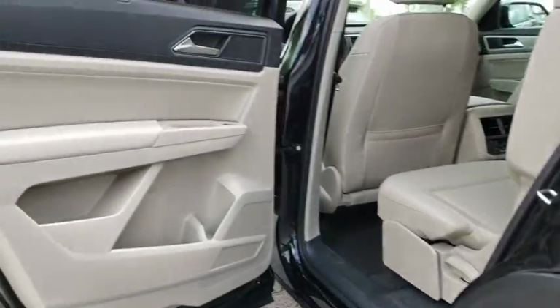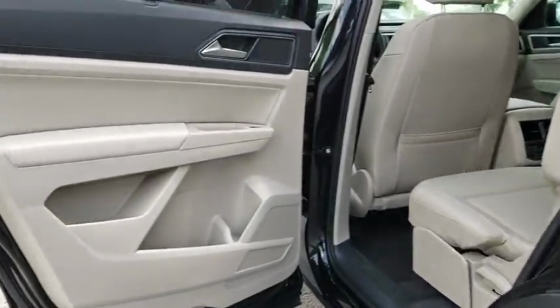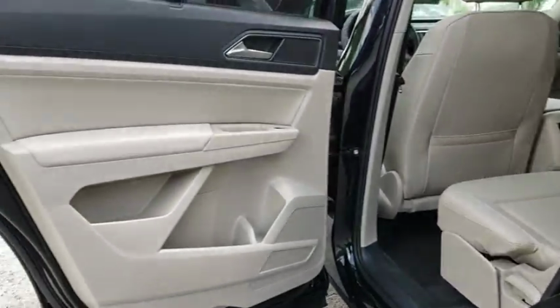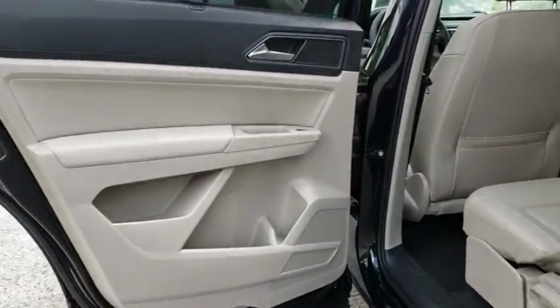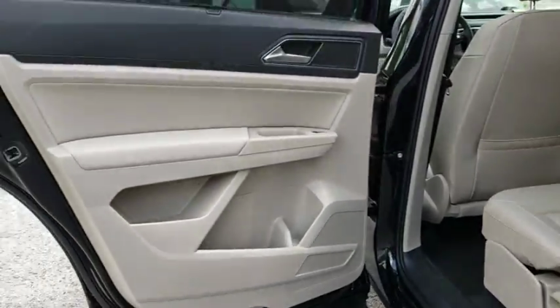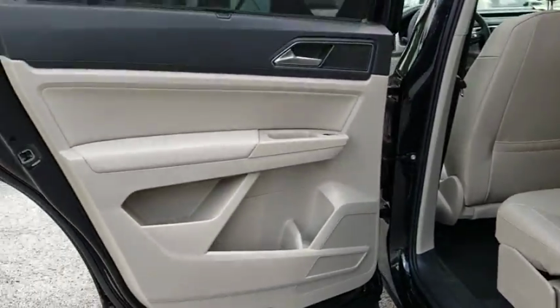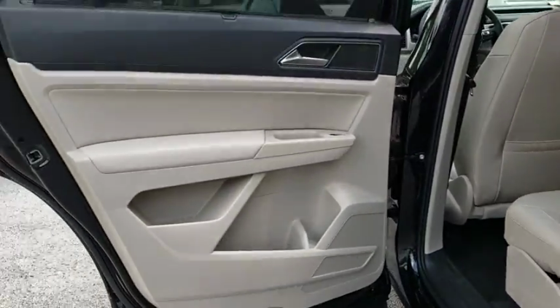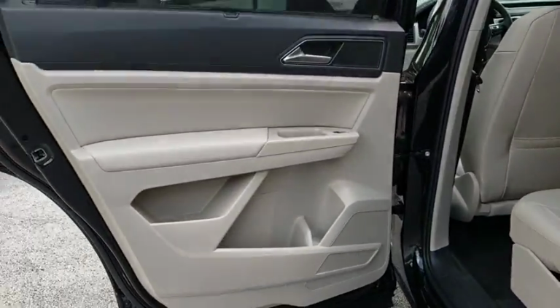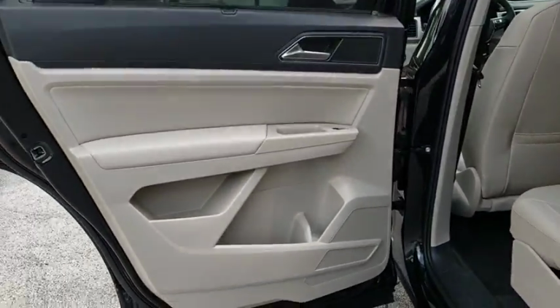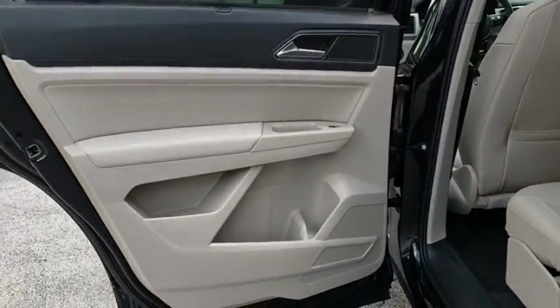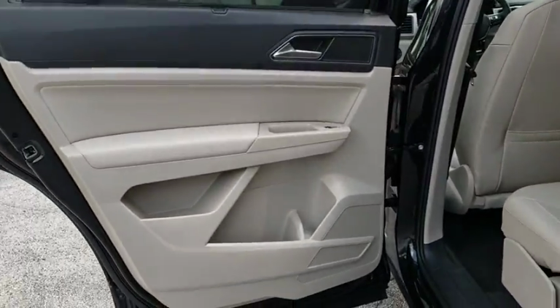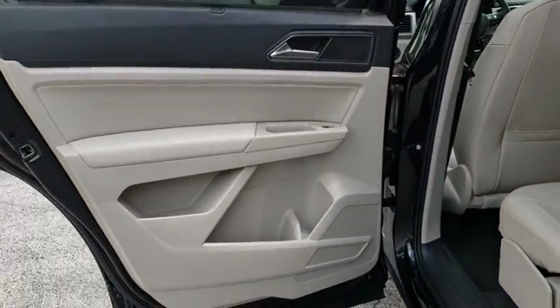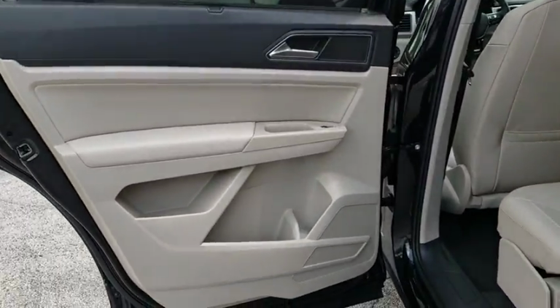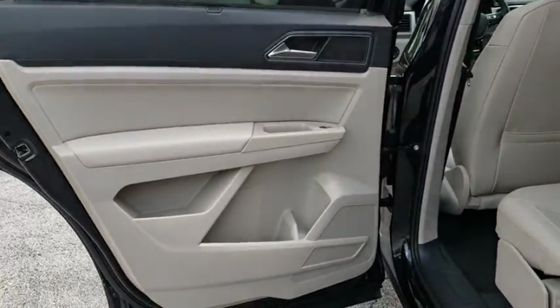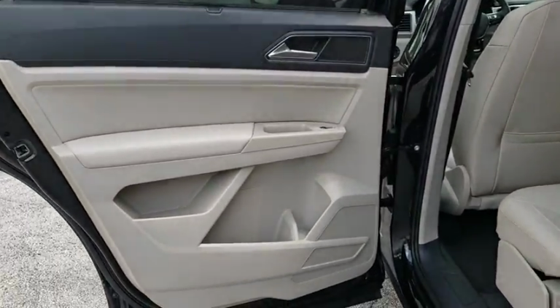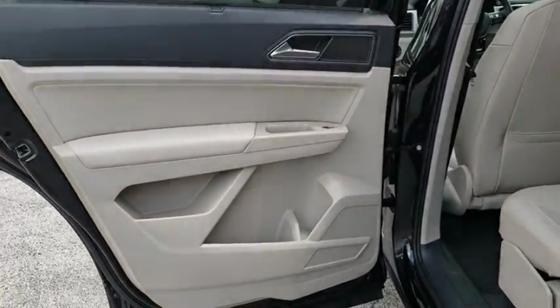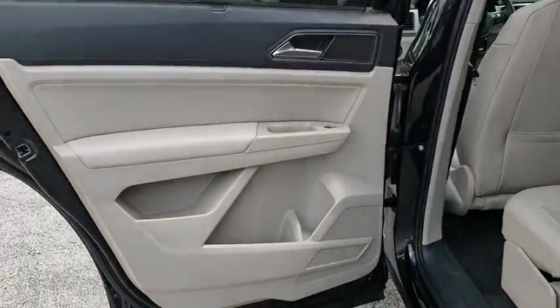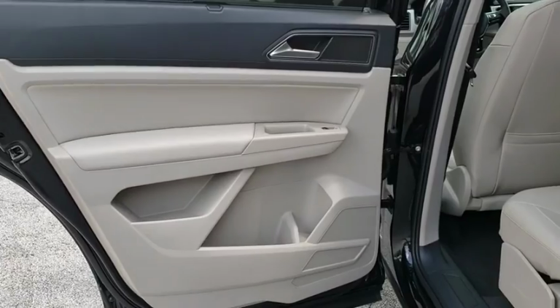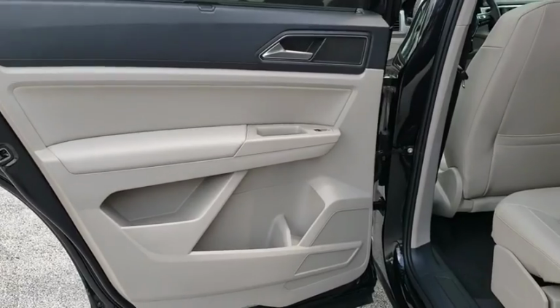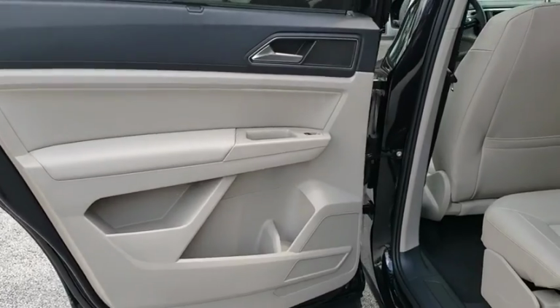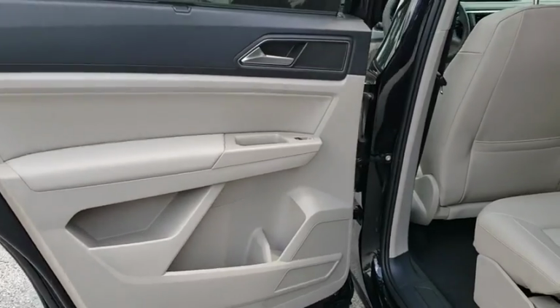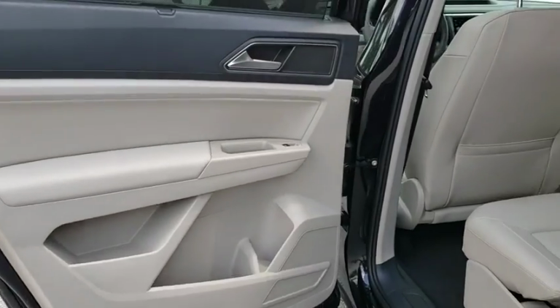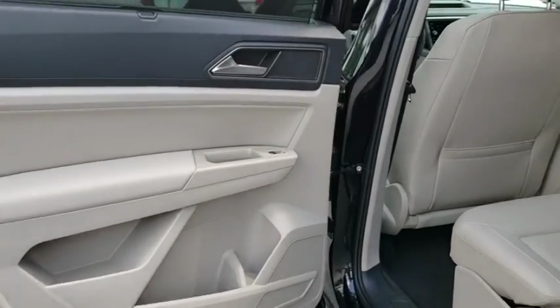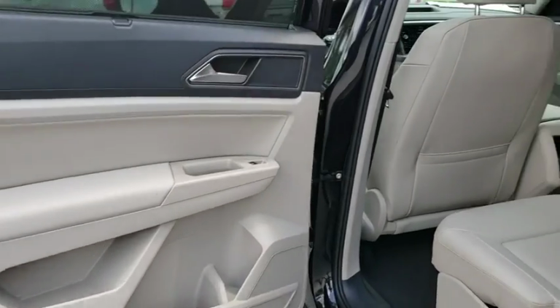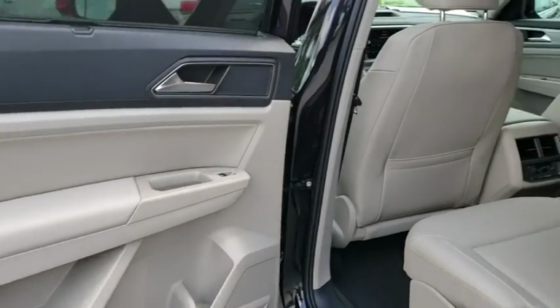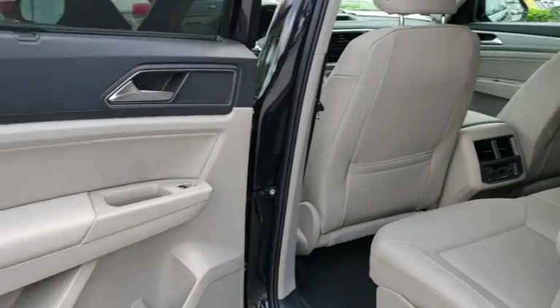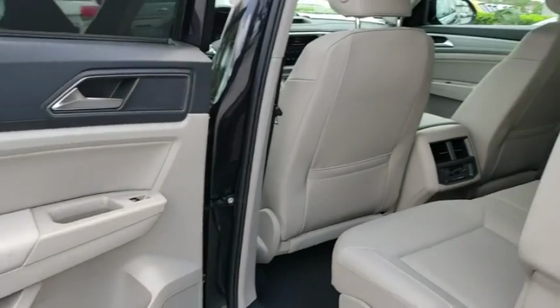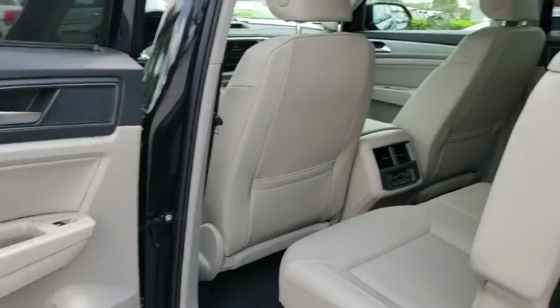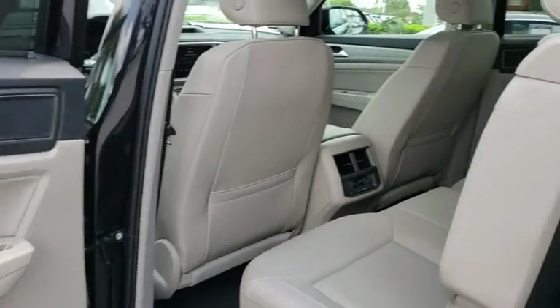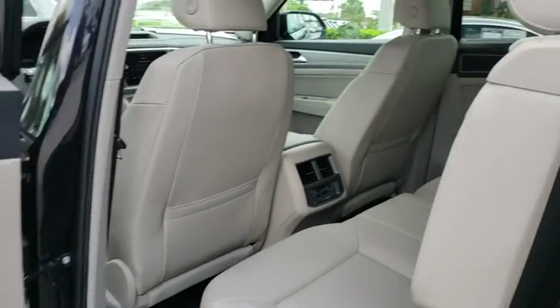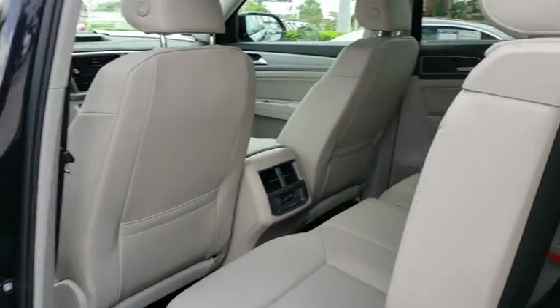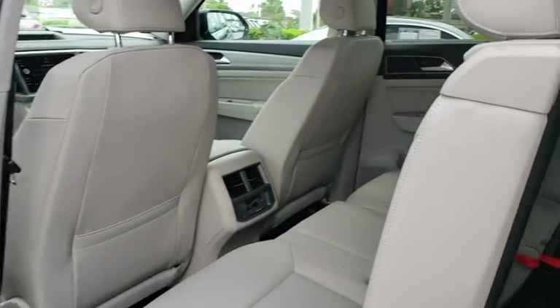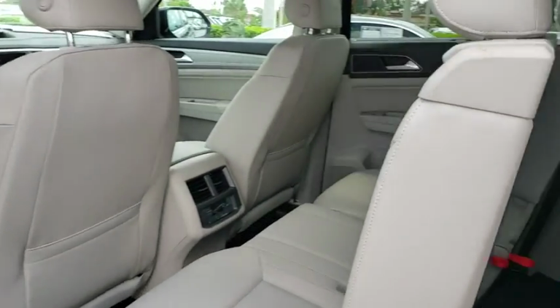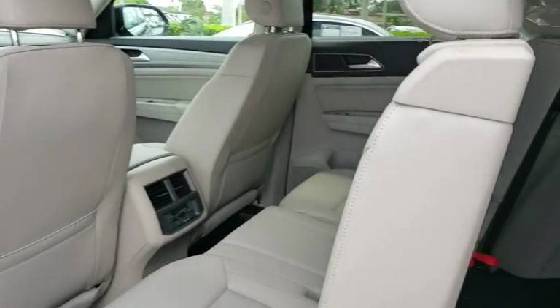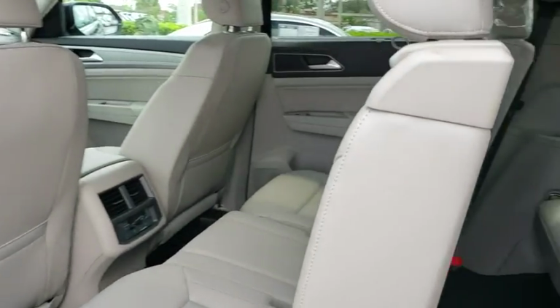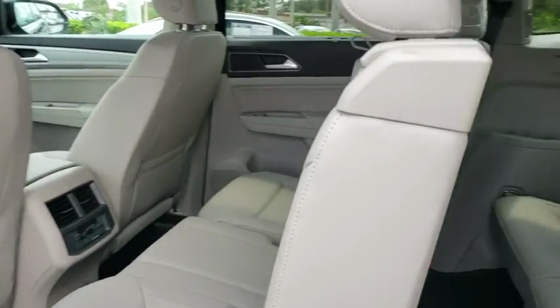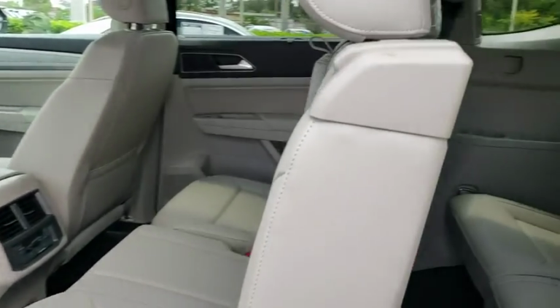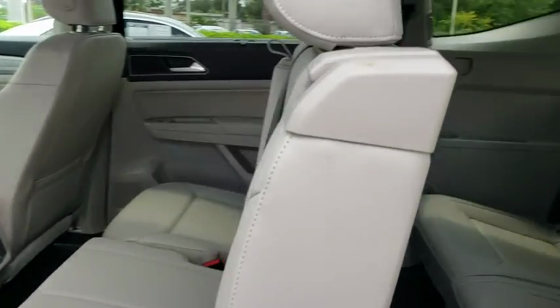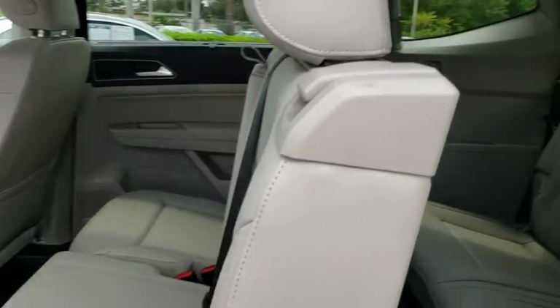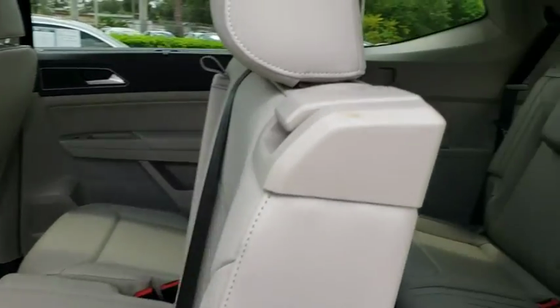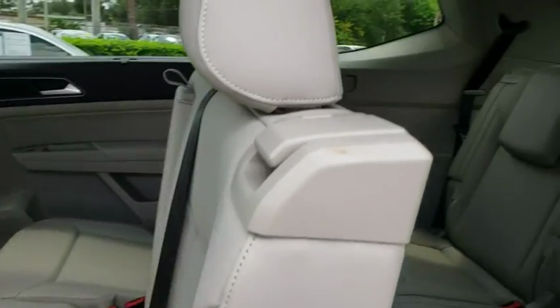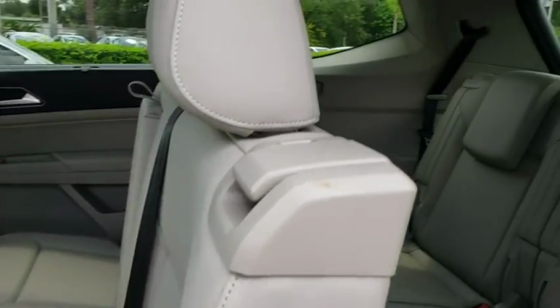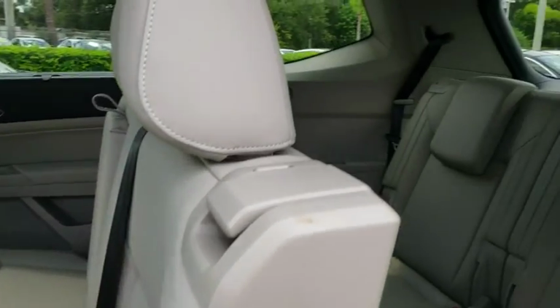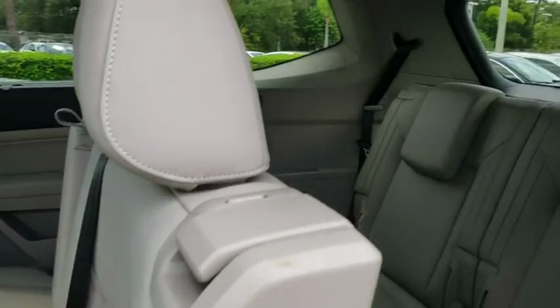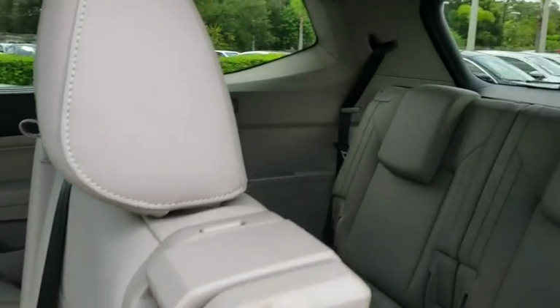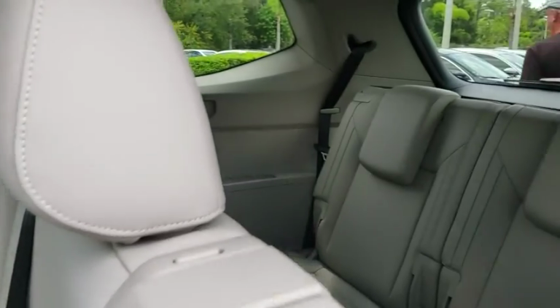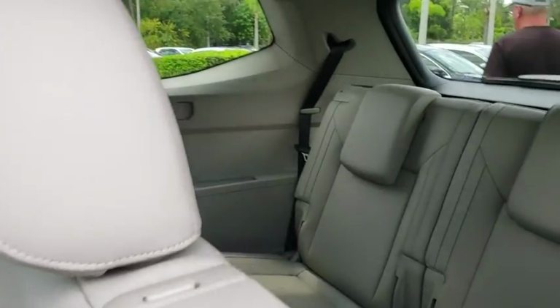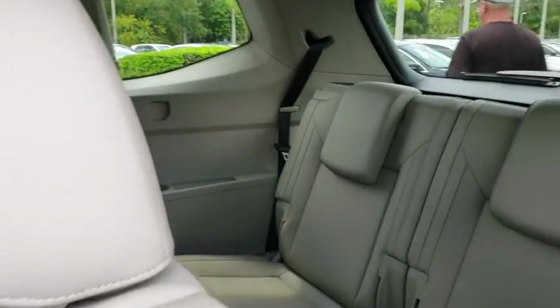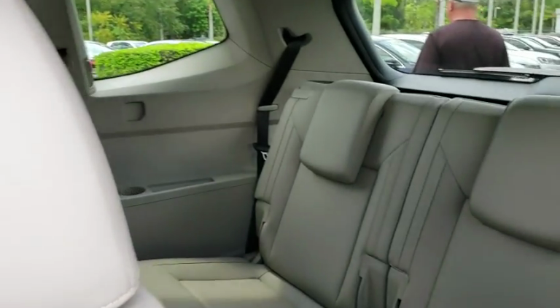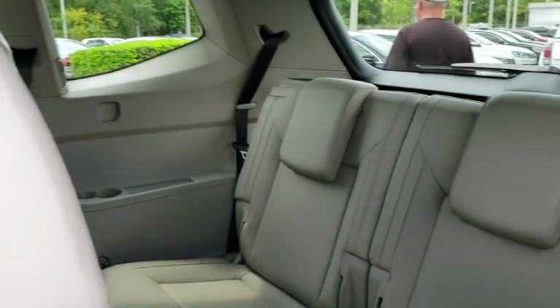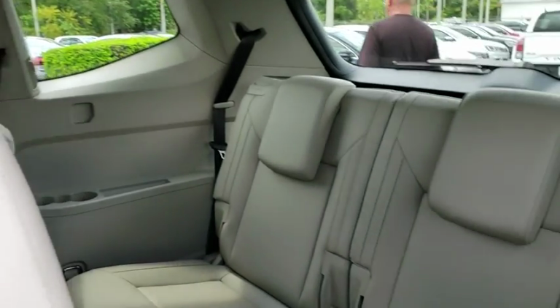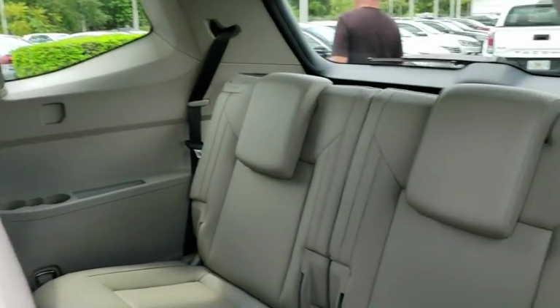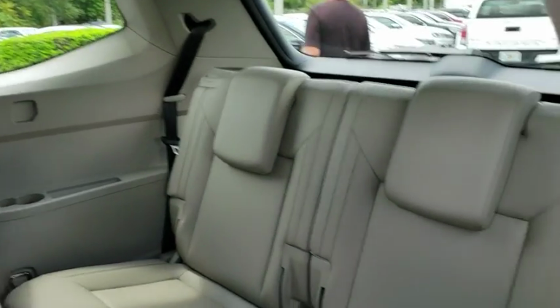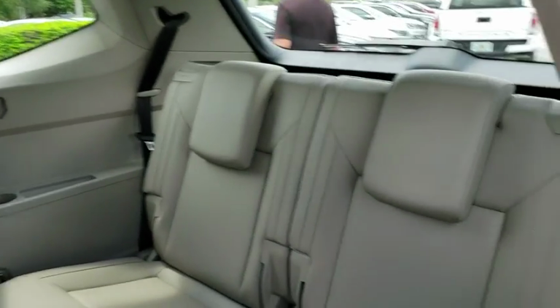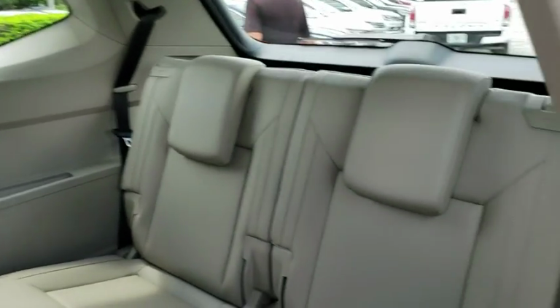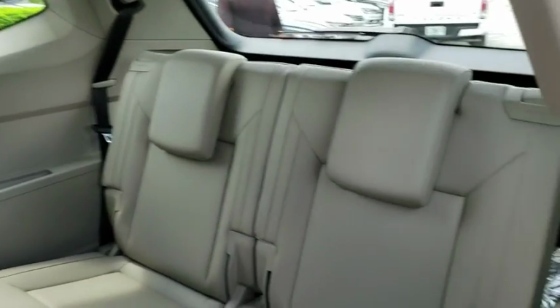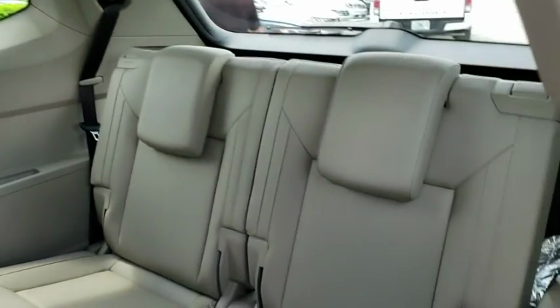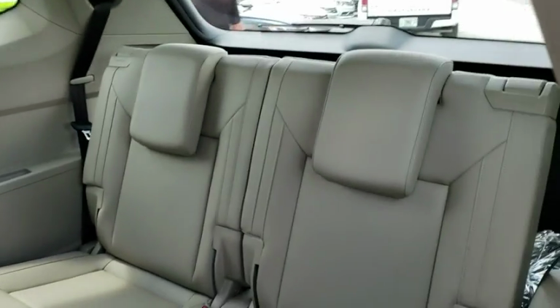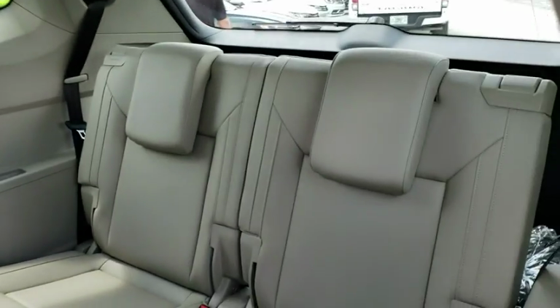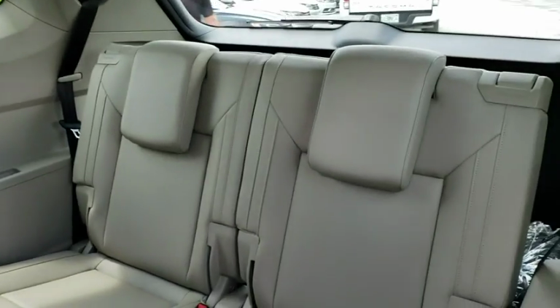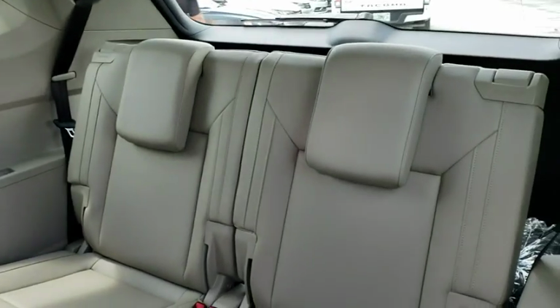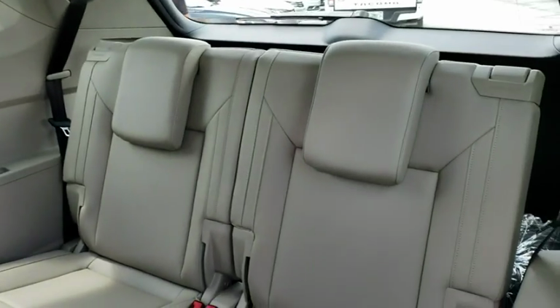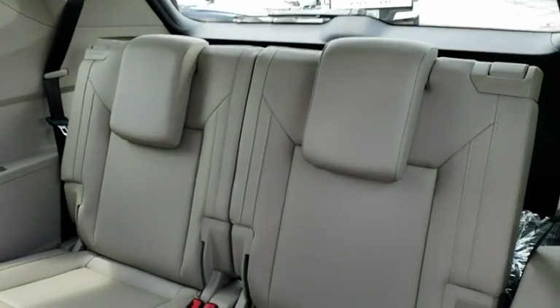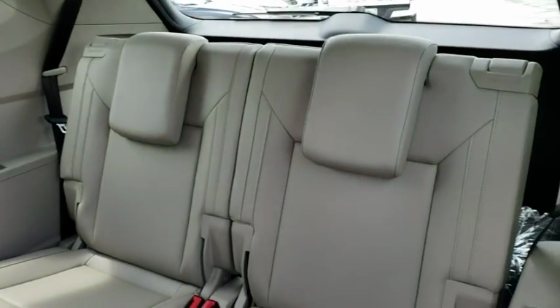Tachometer, brake assist, overhead console, panic alarm, remote keyless entry, rear window wiper.